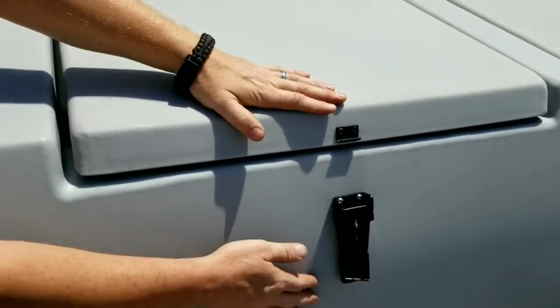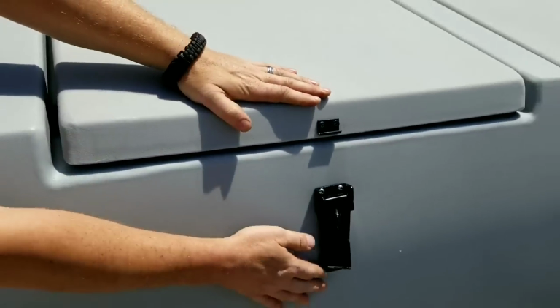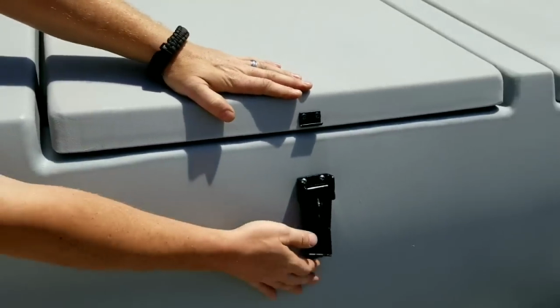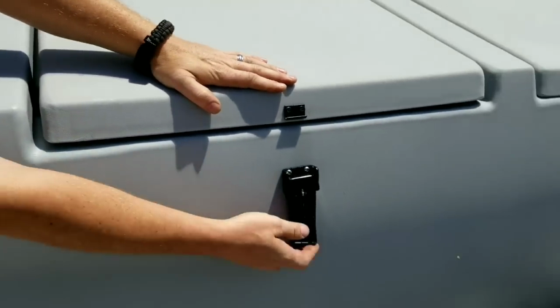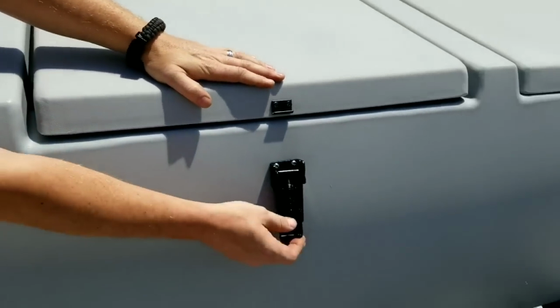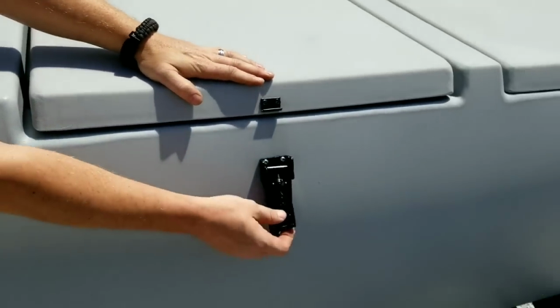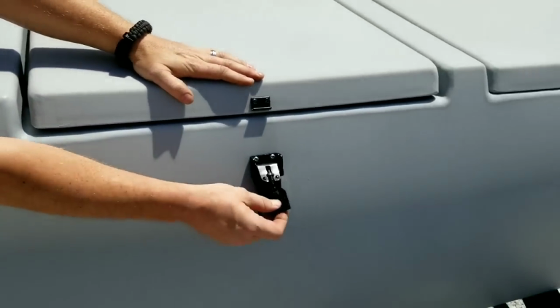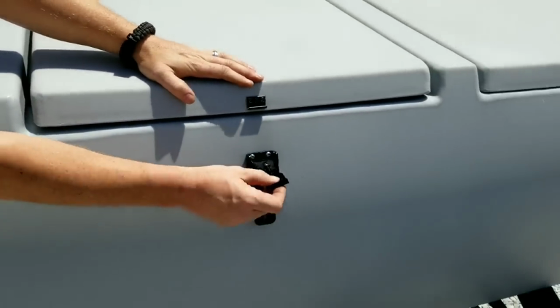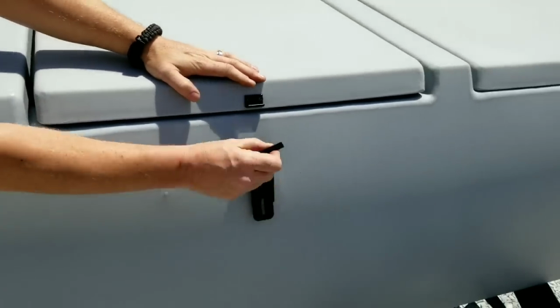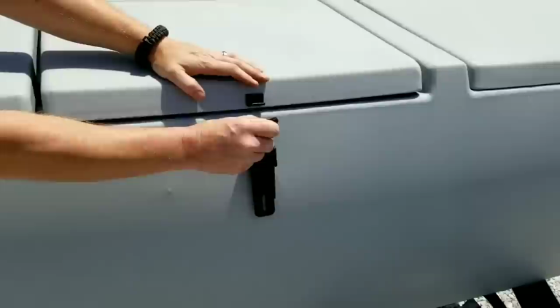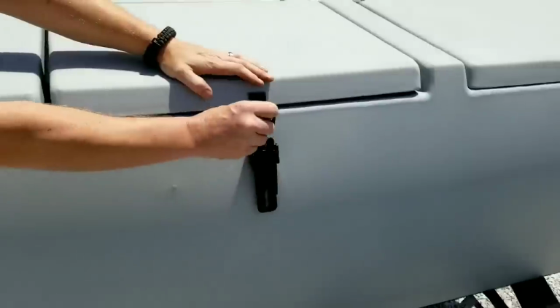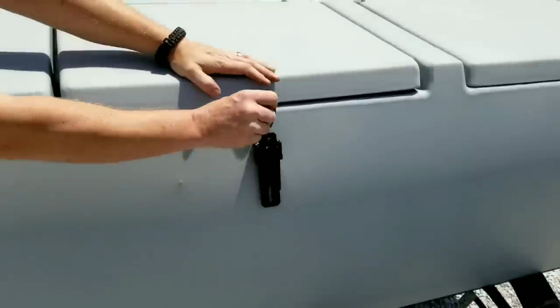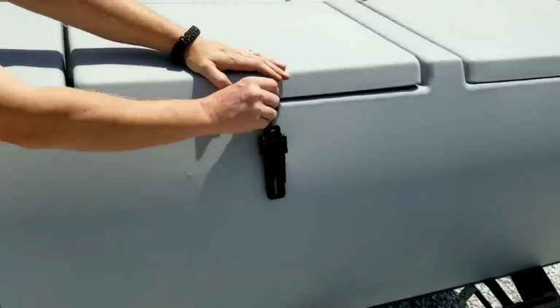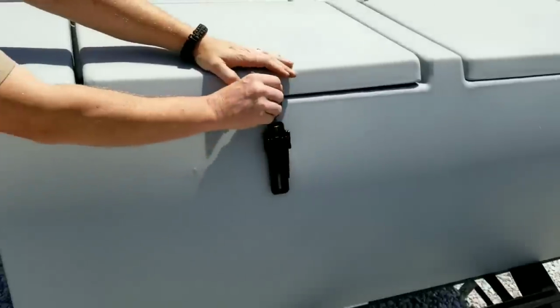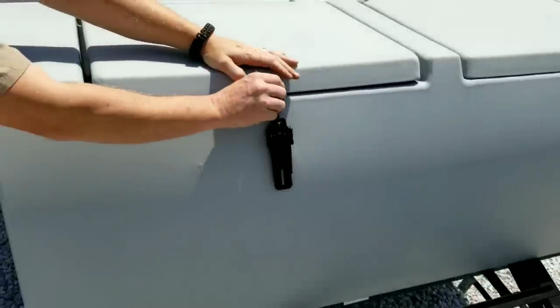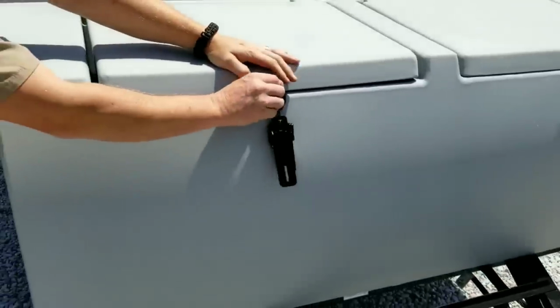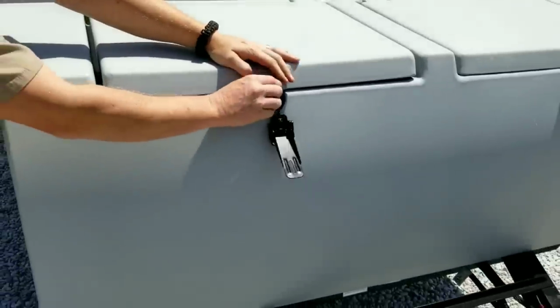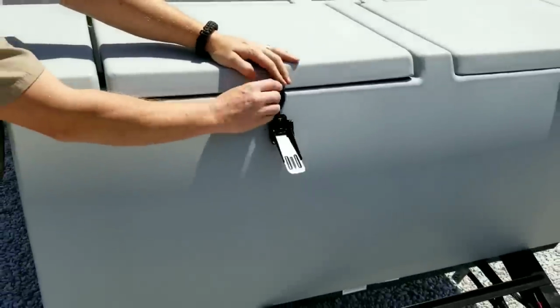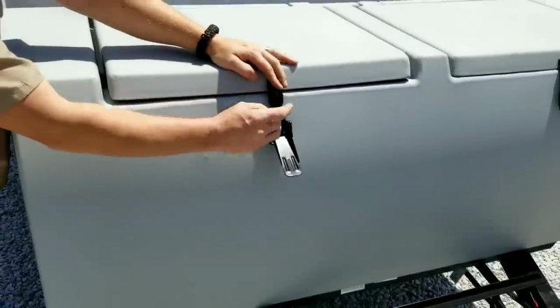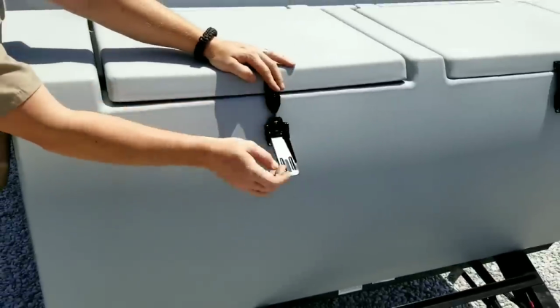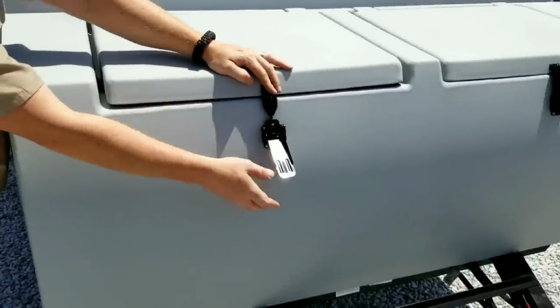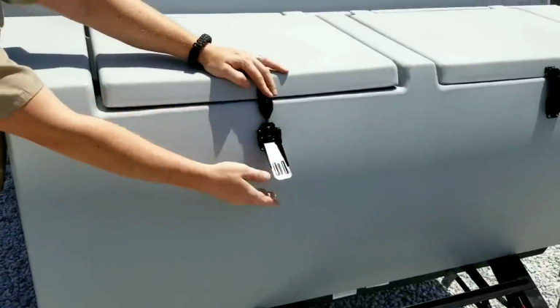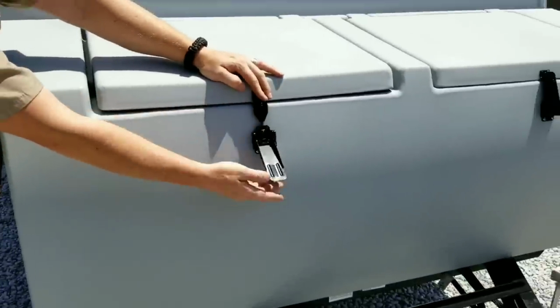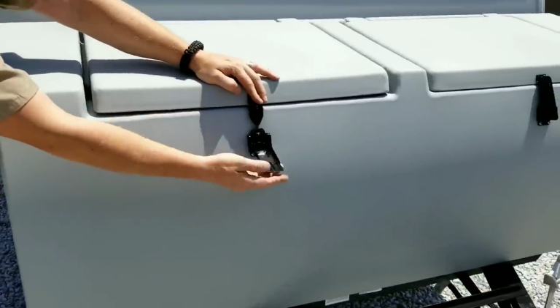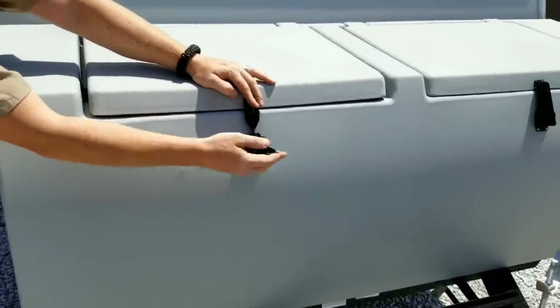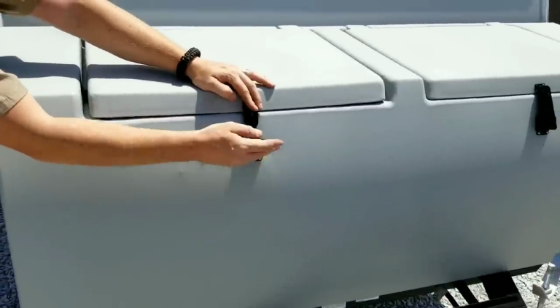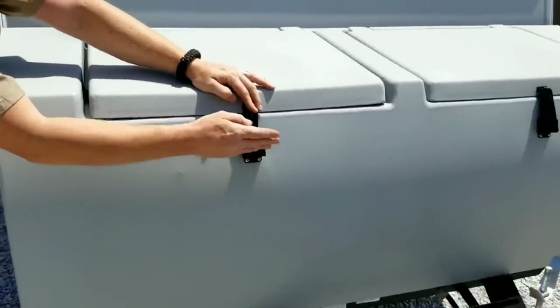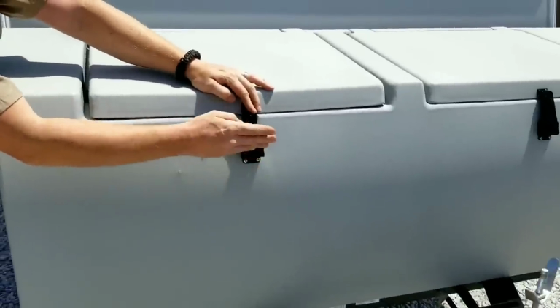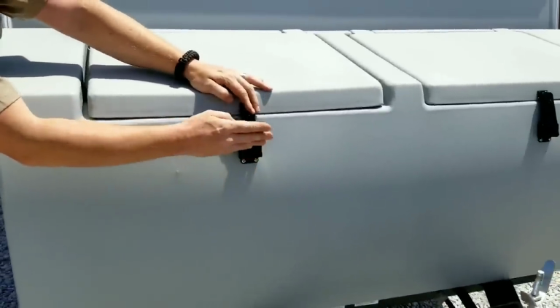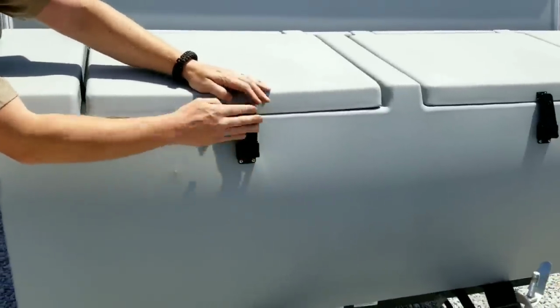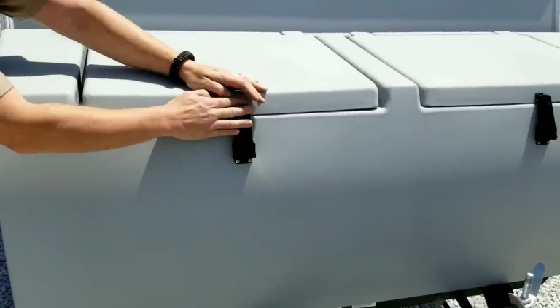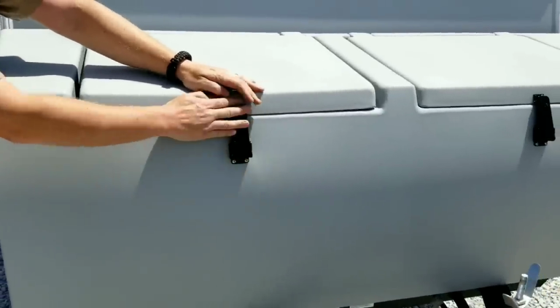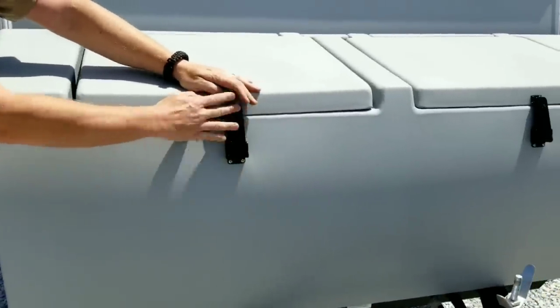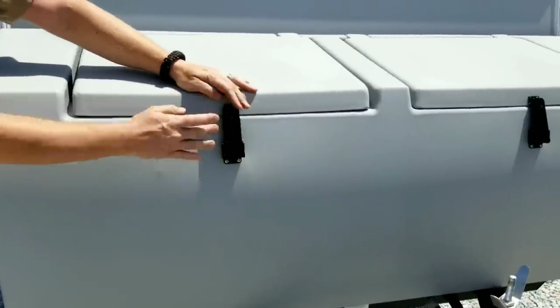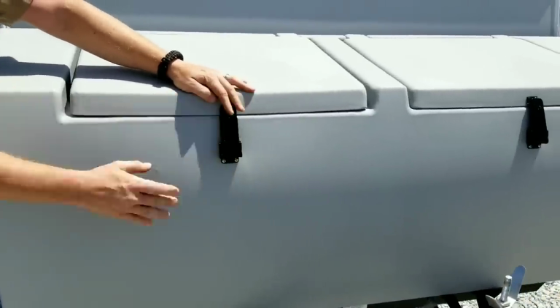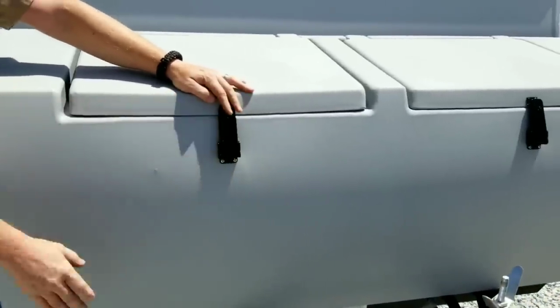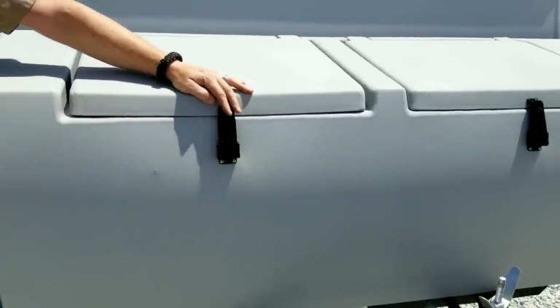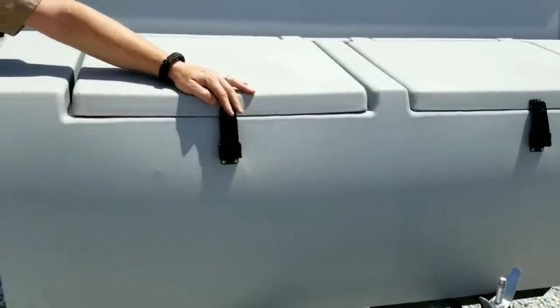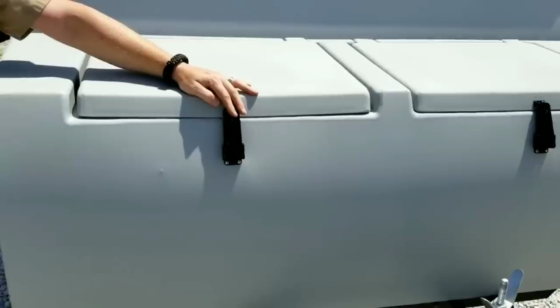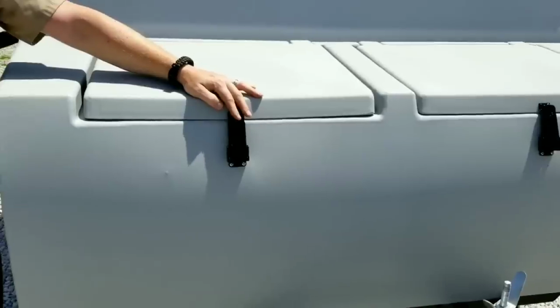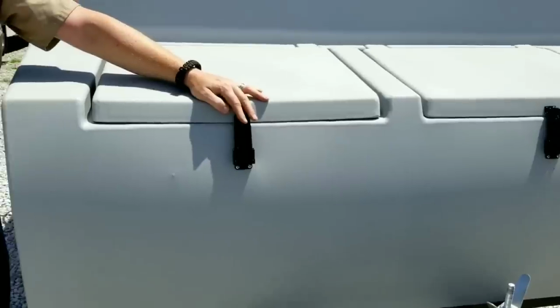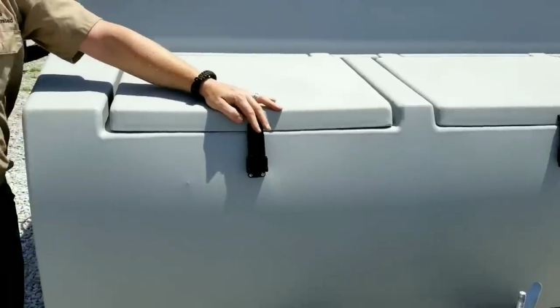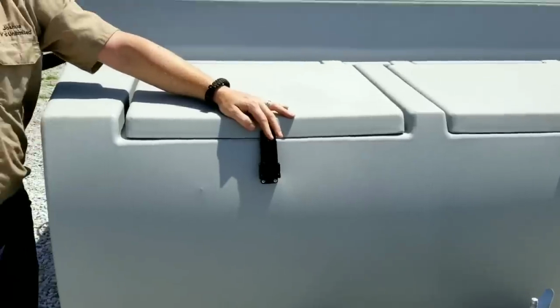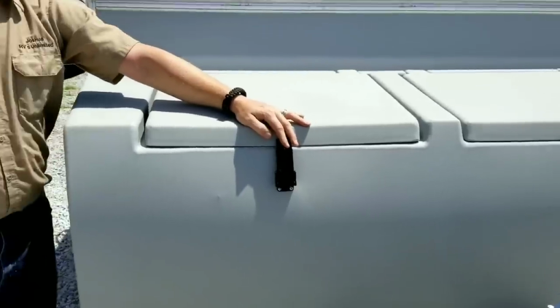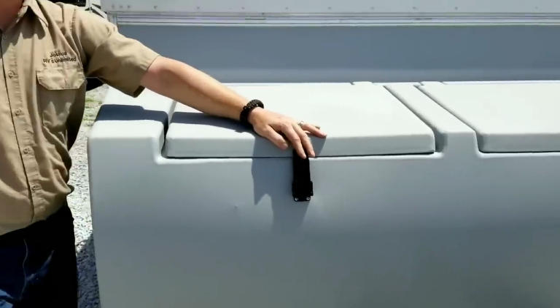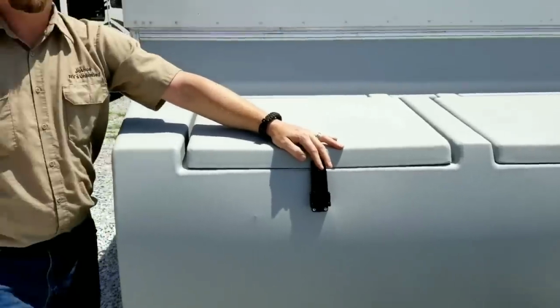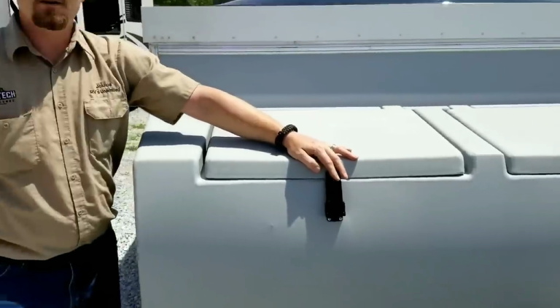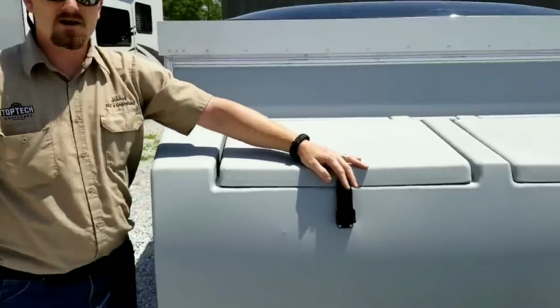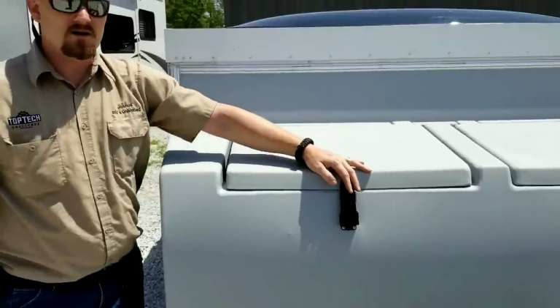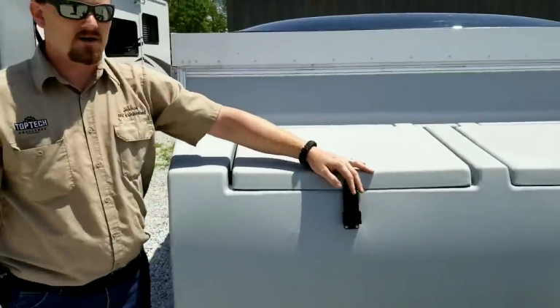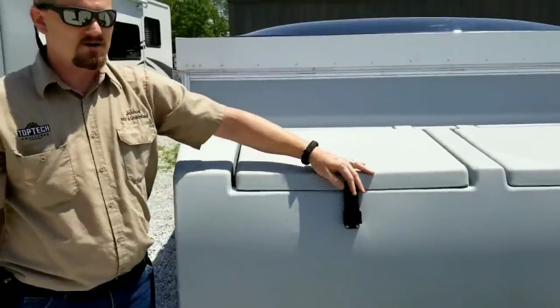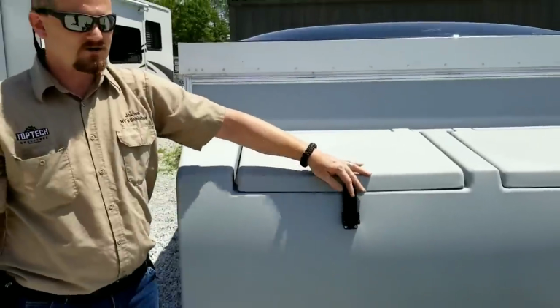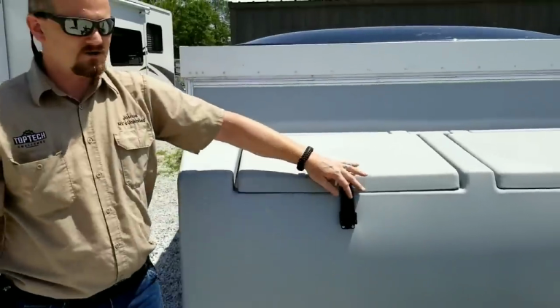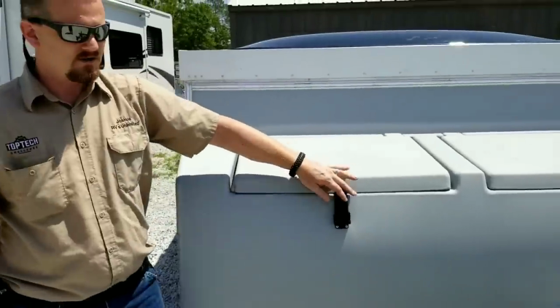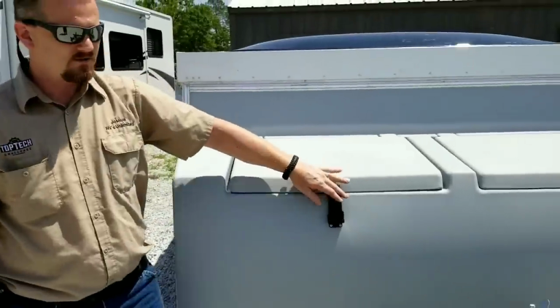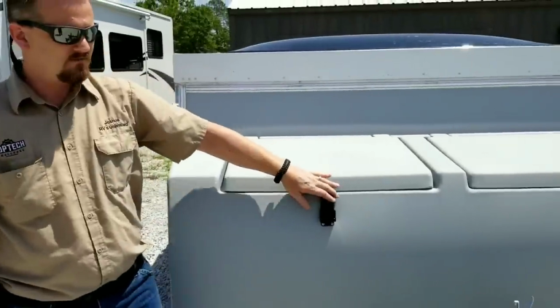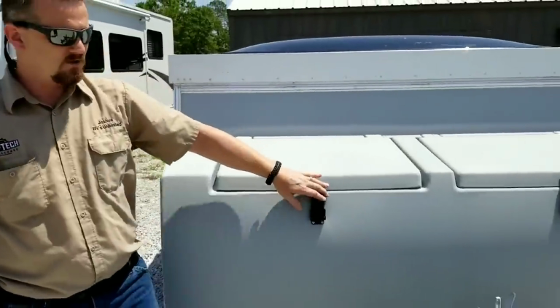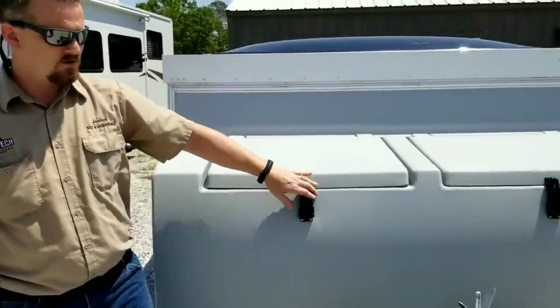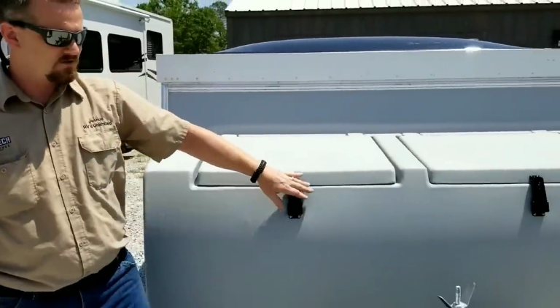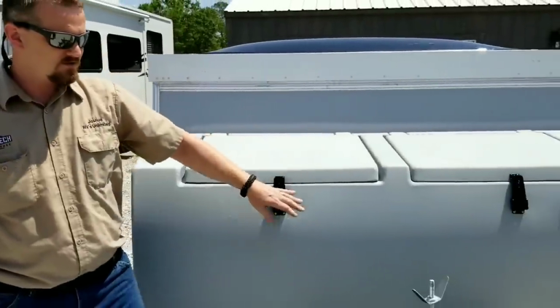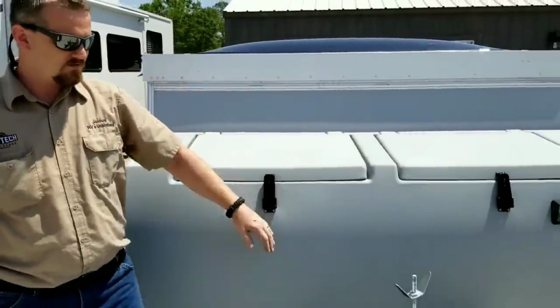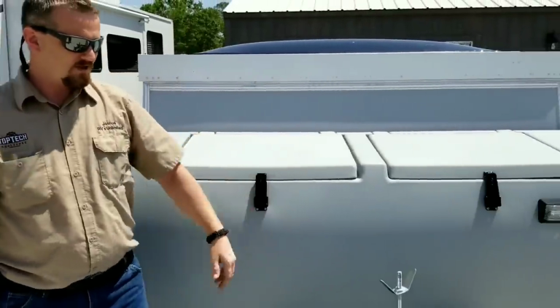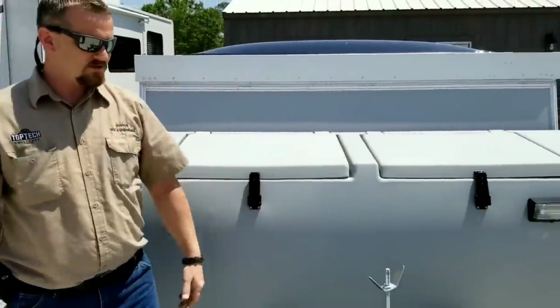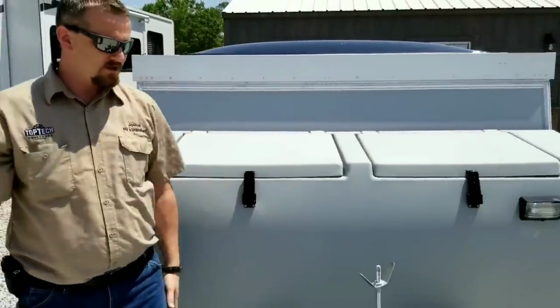This is a 30-amp coach and it does come with all the amenities: stove, sink, refrigerator, air conditioning, furnace, and more.